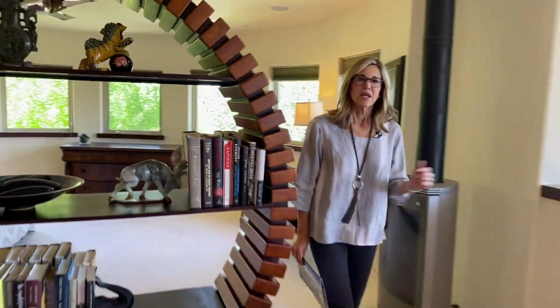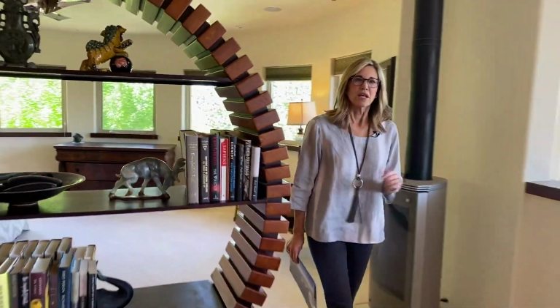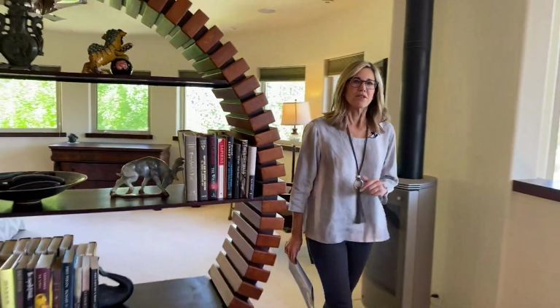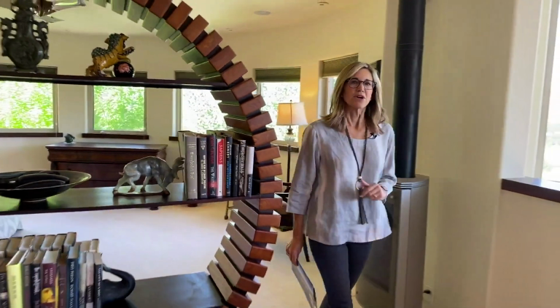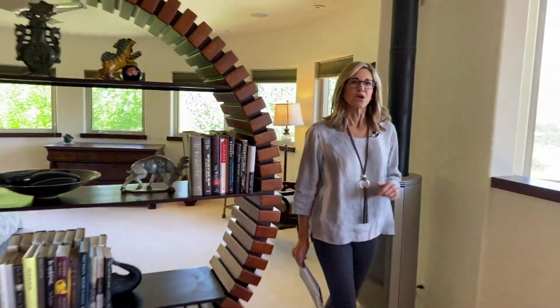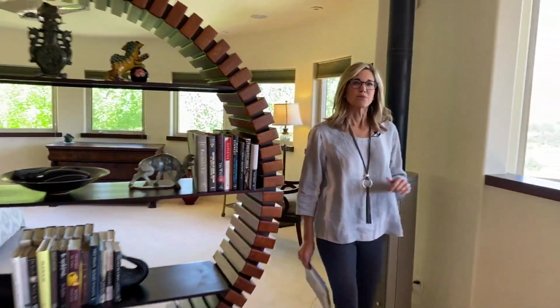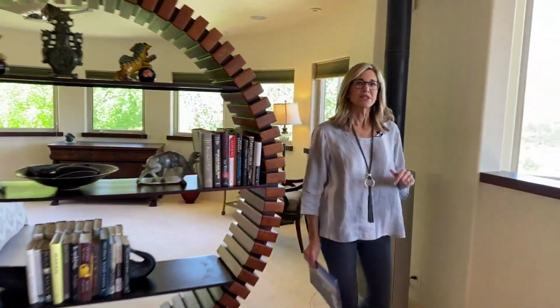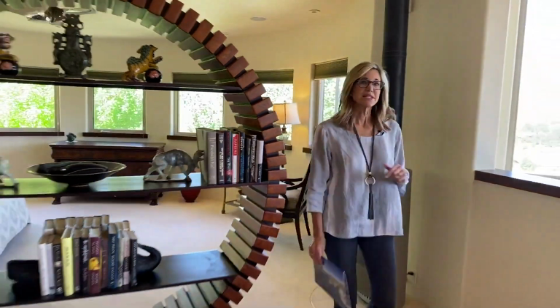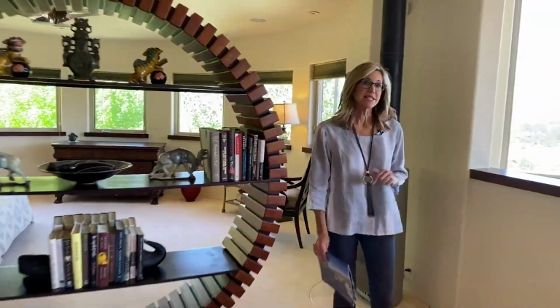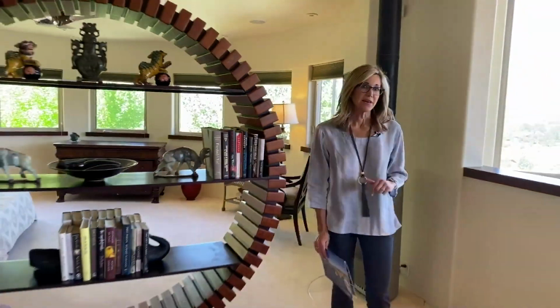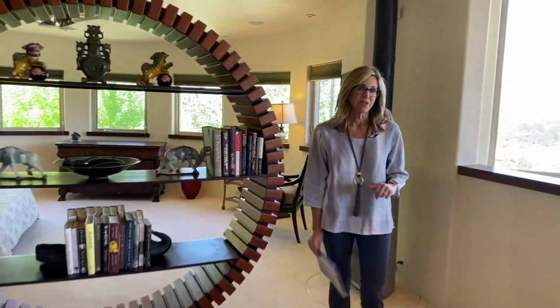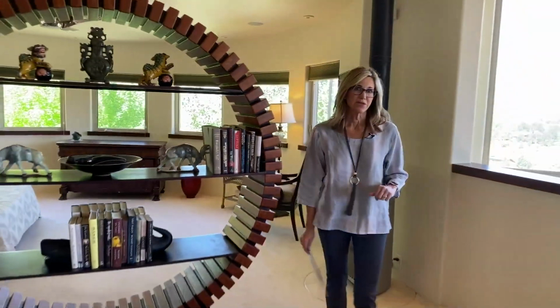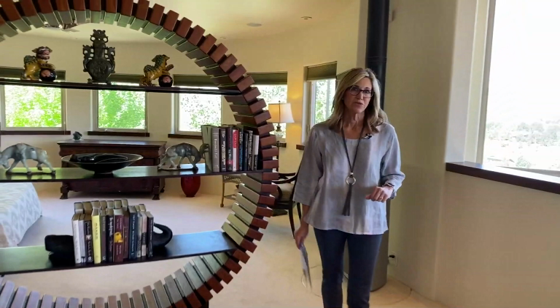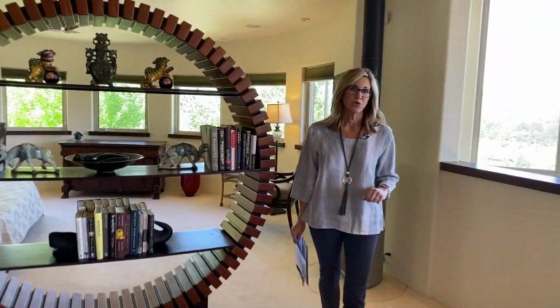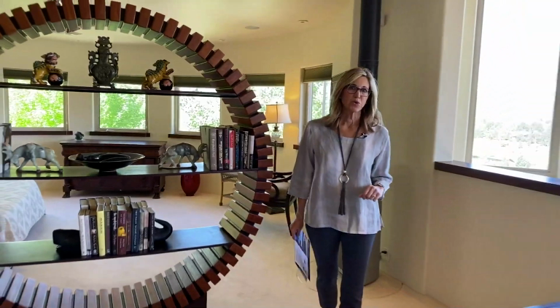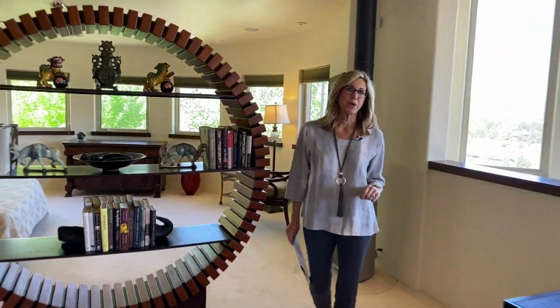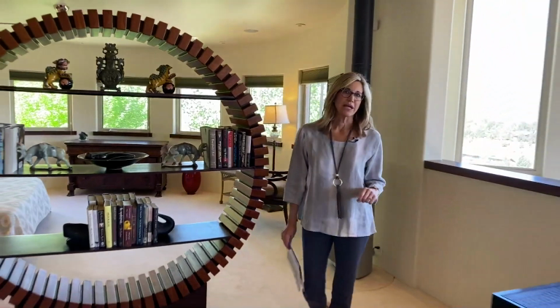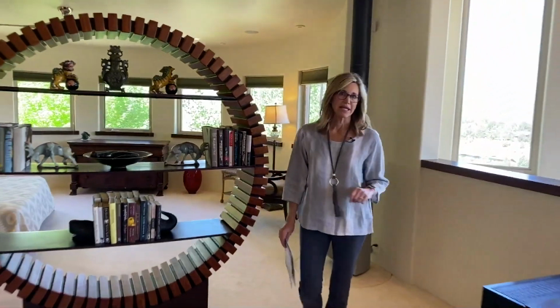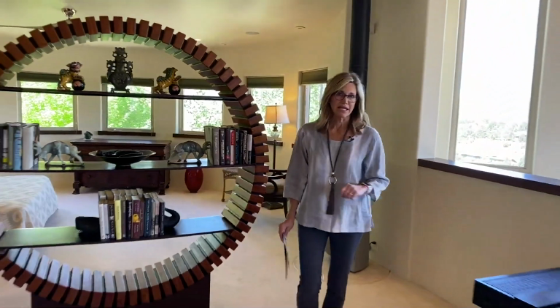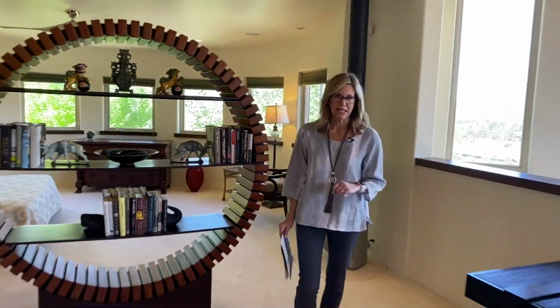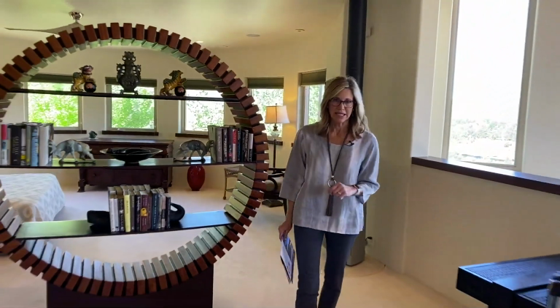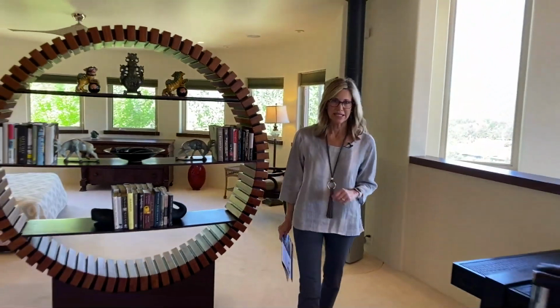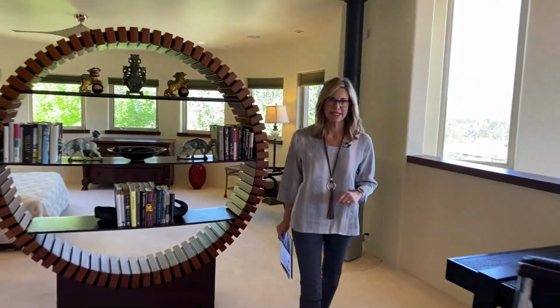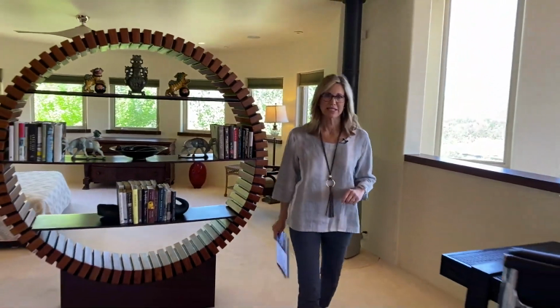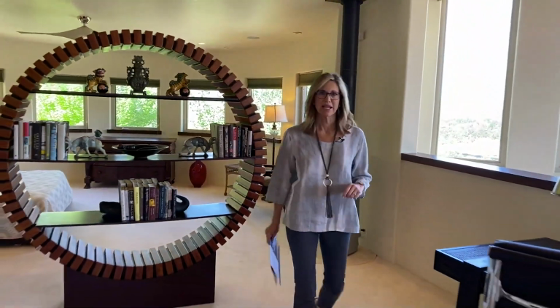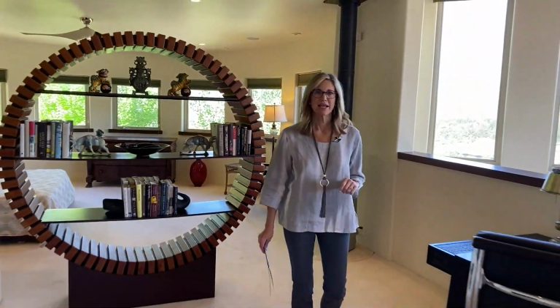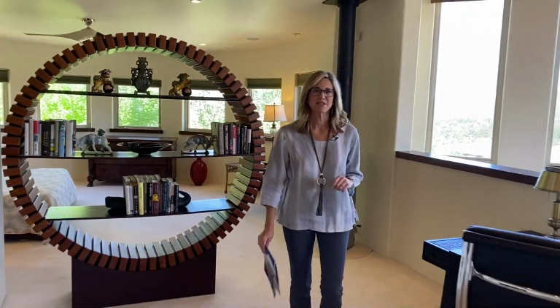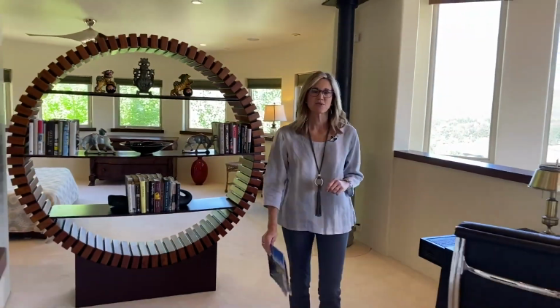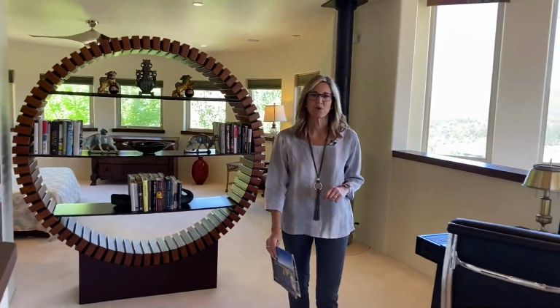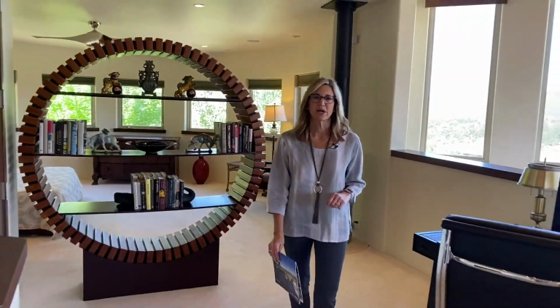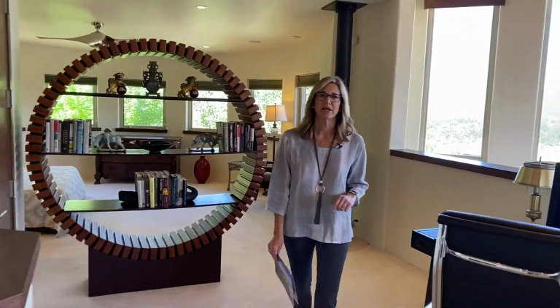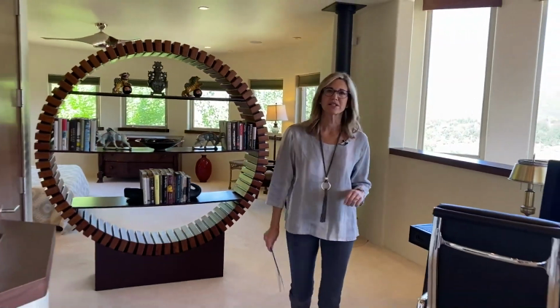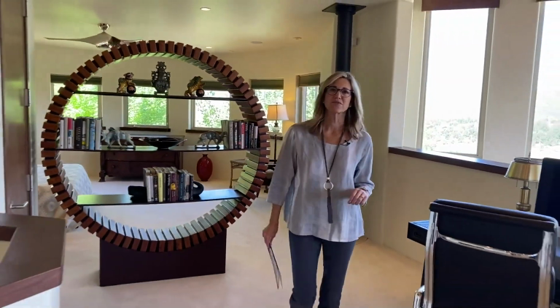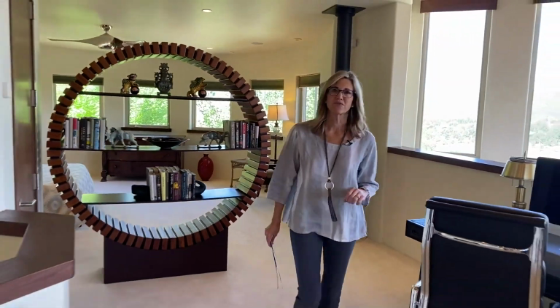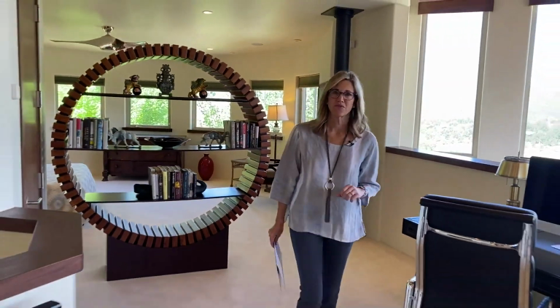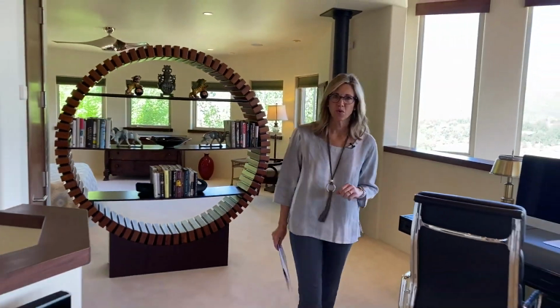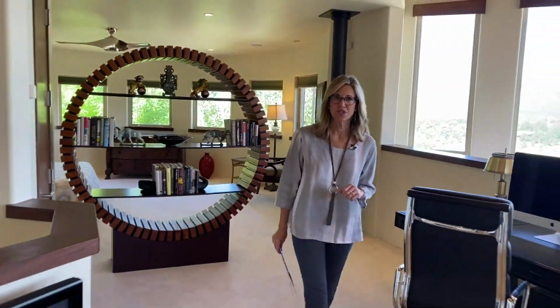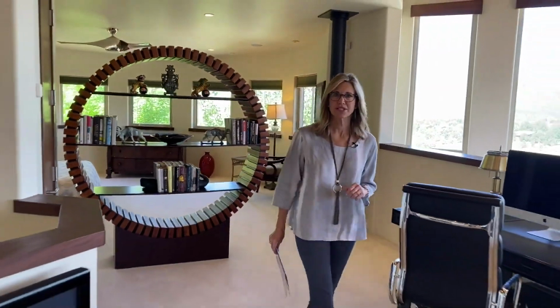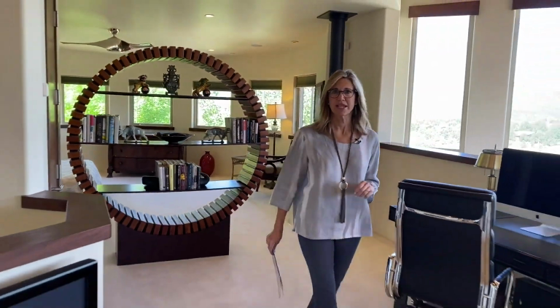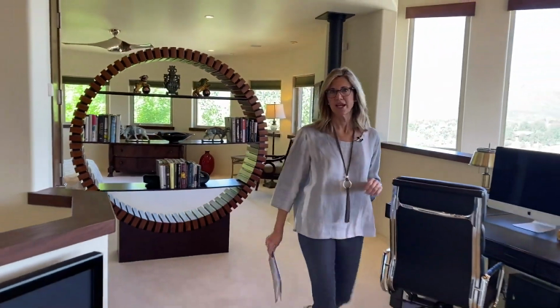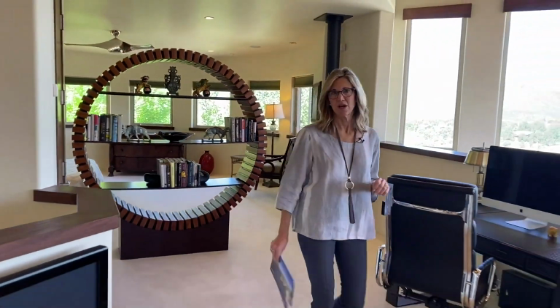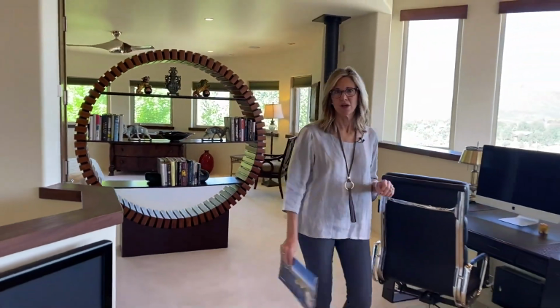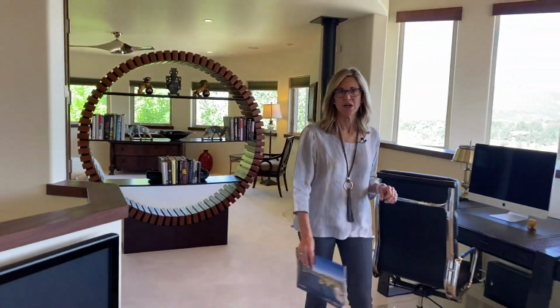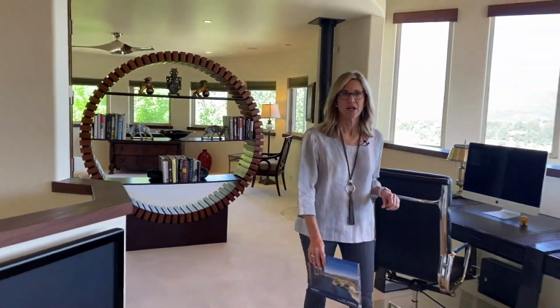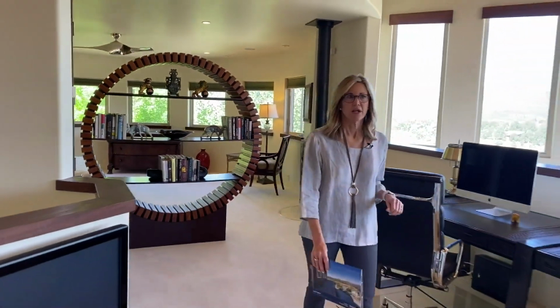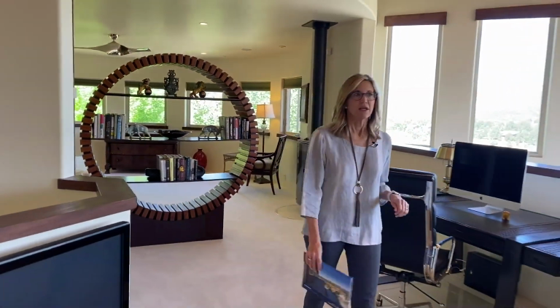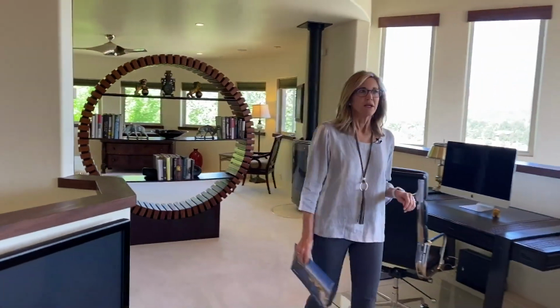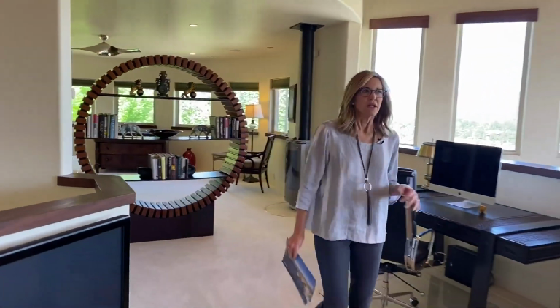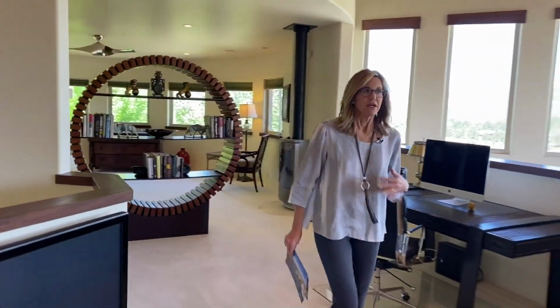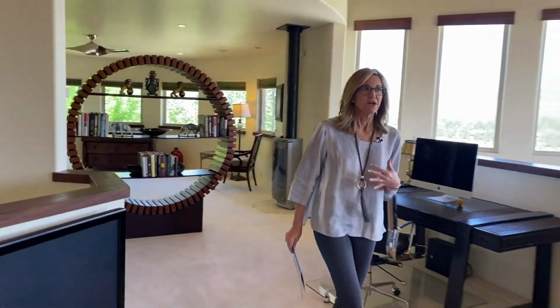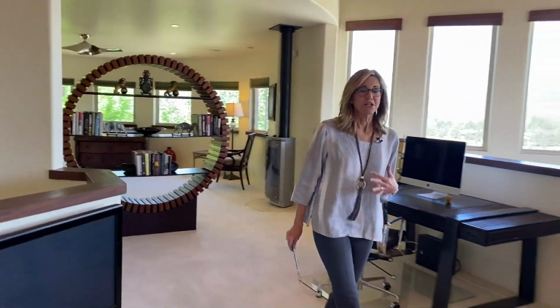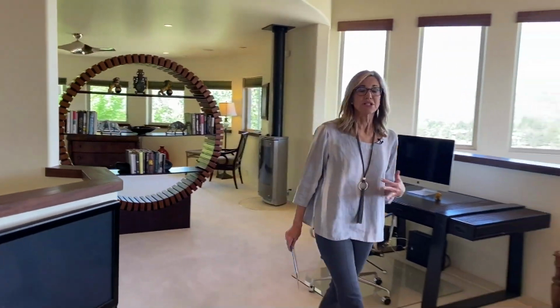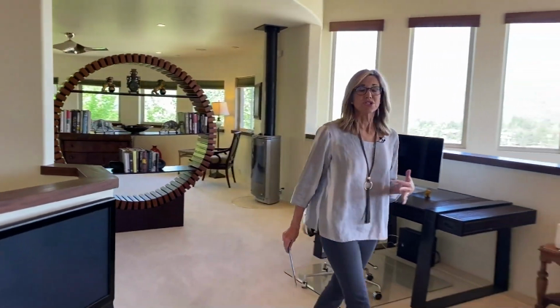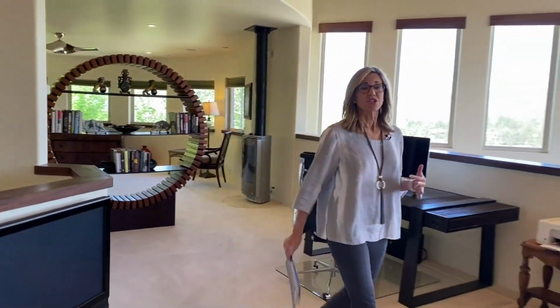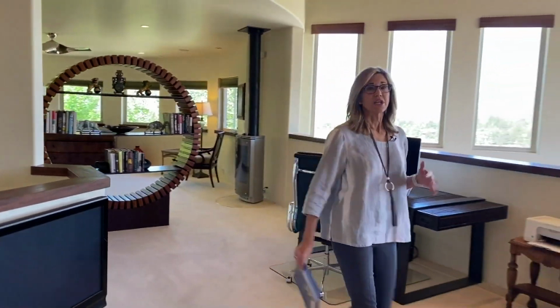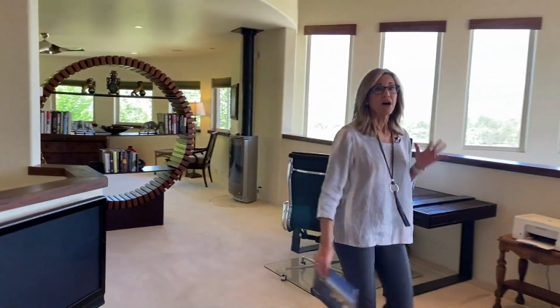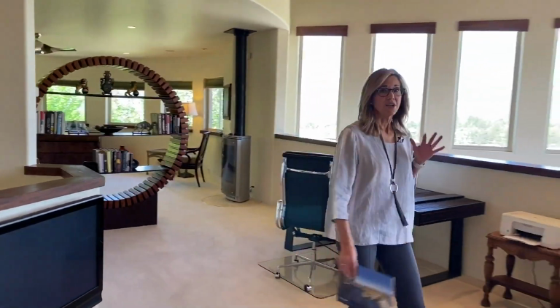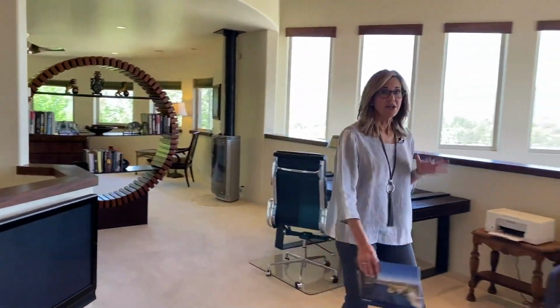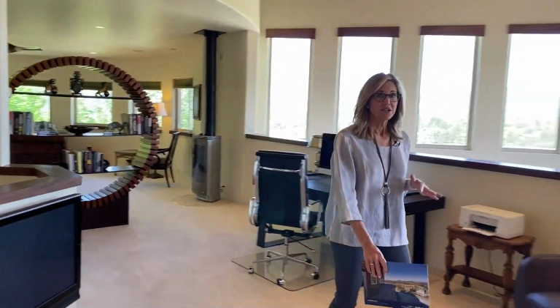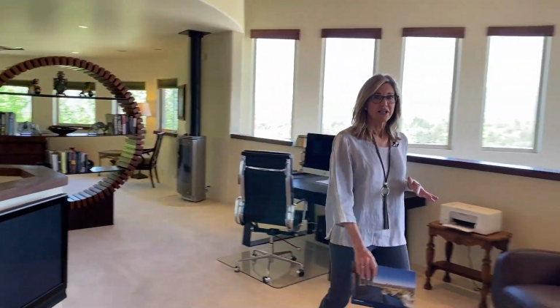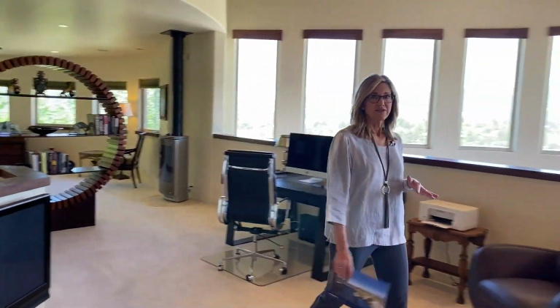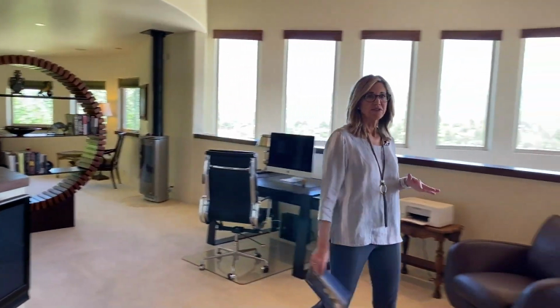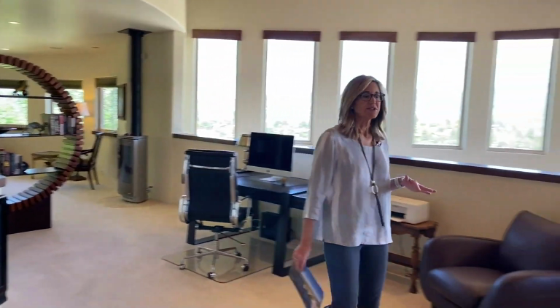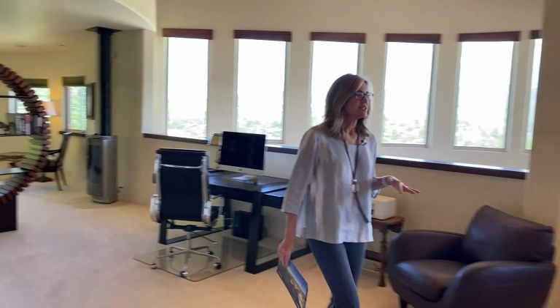The home does have in-floor radiant heat, as well as forced air and air conditioning on all levels.